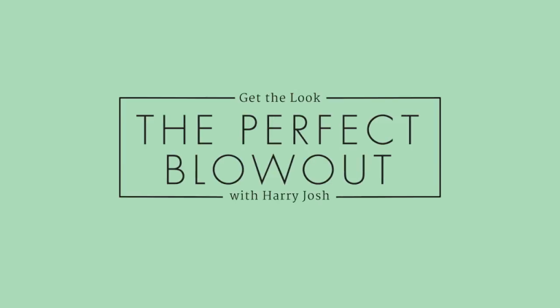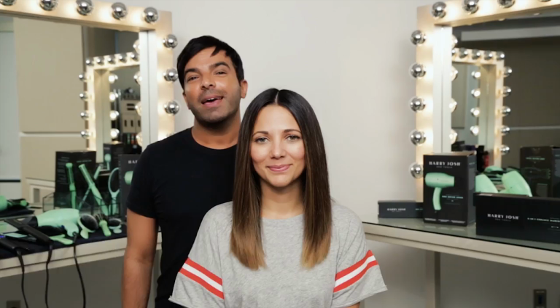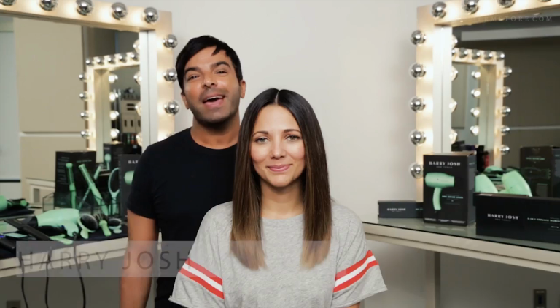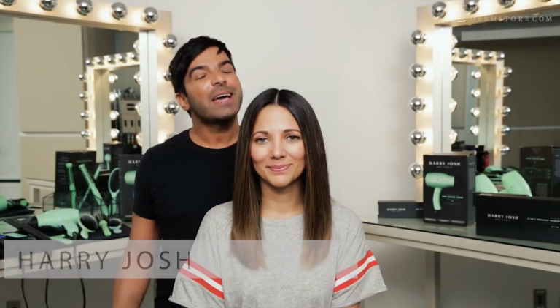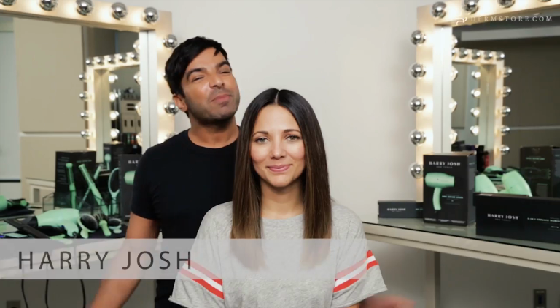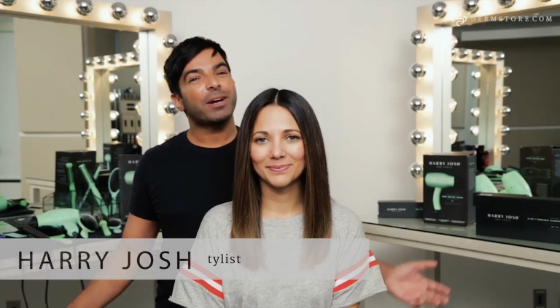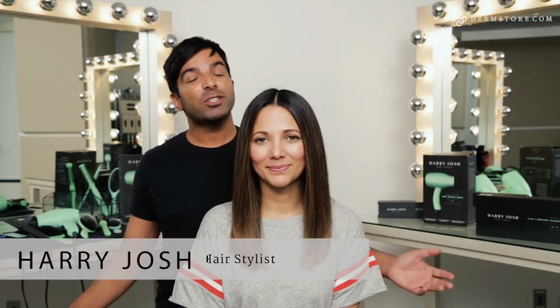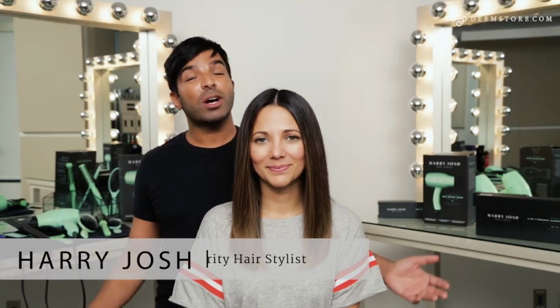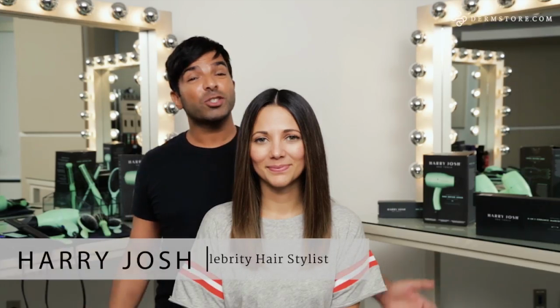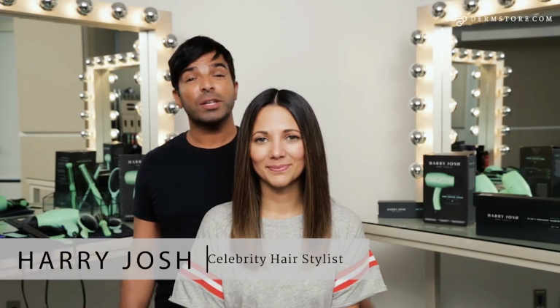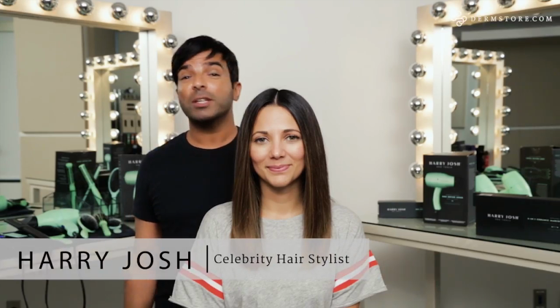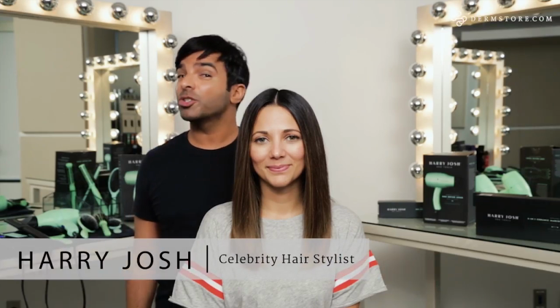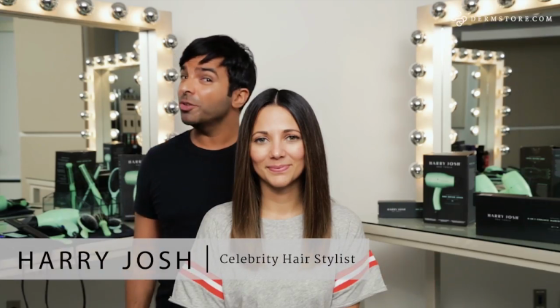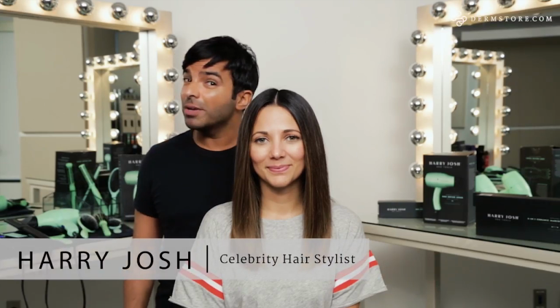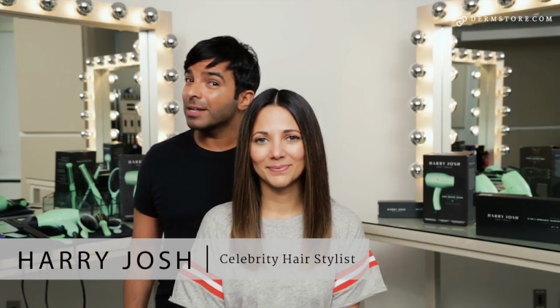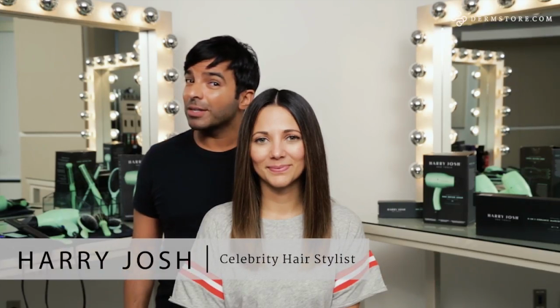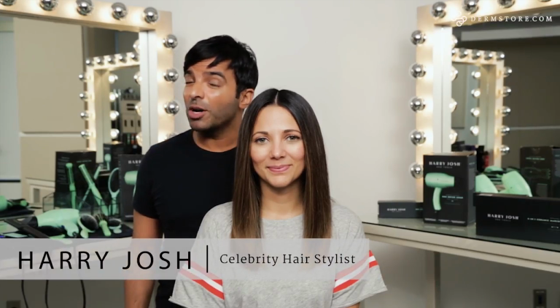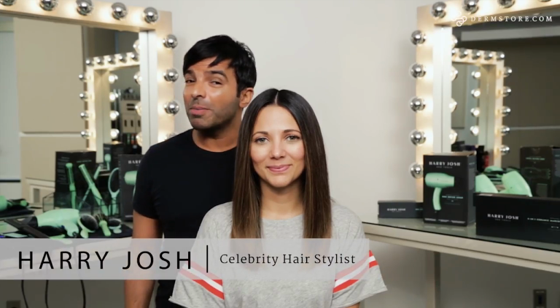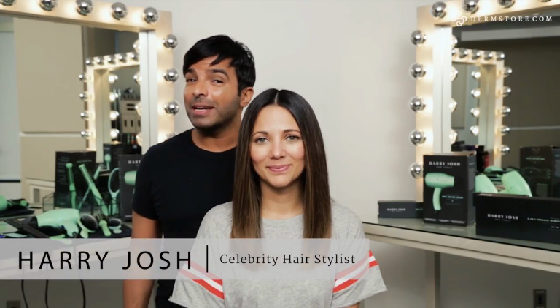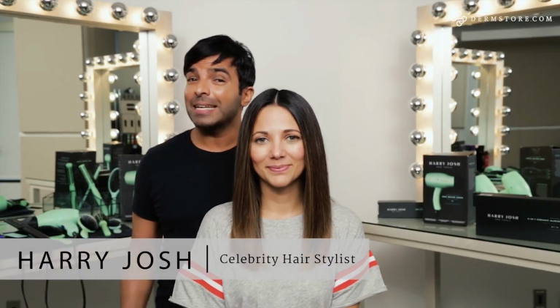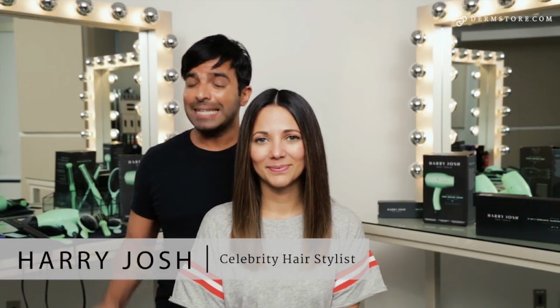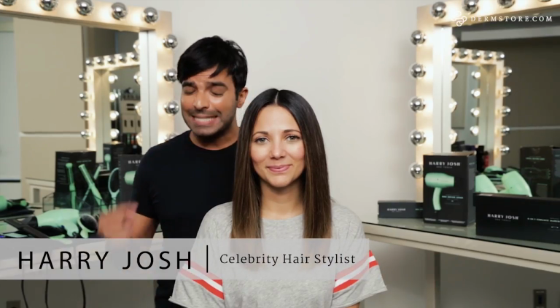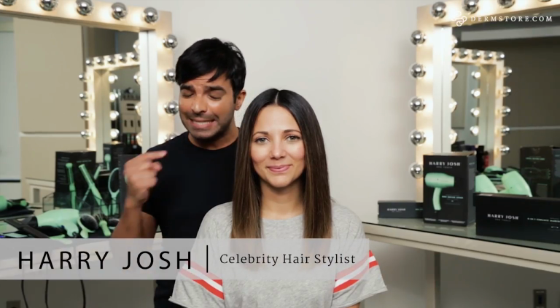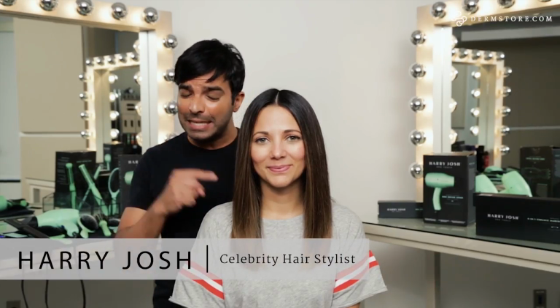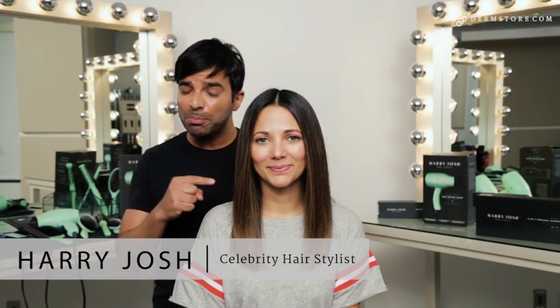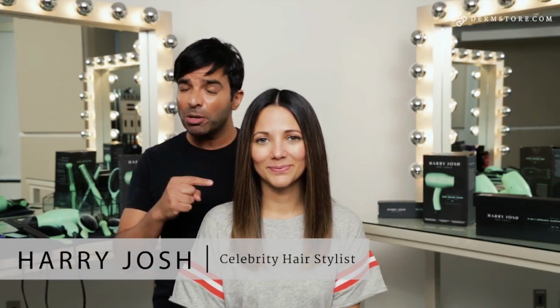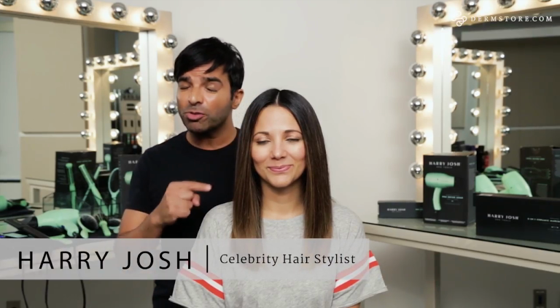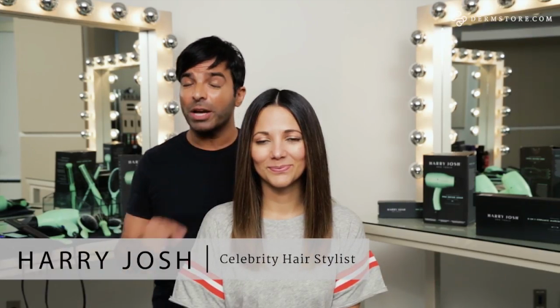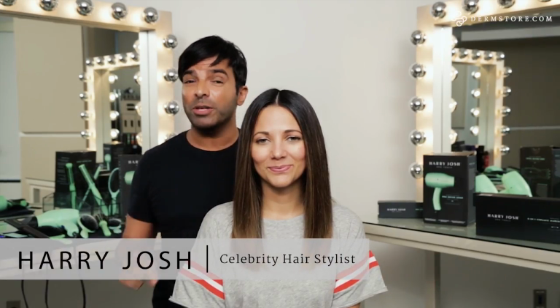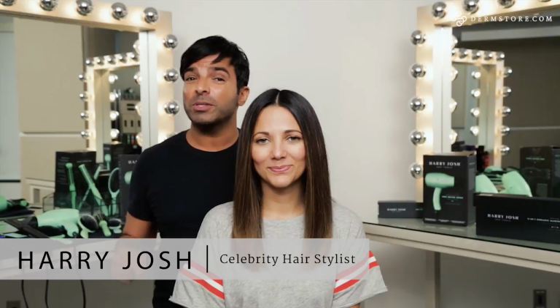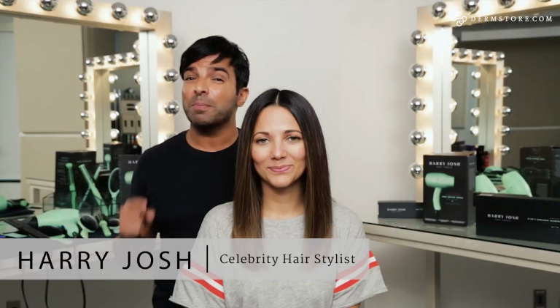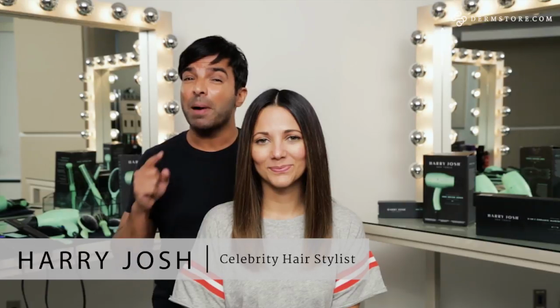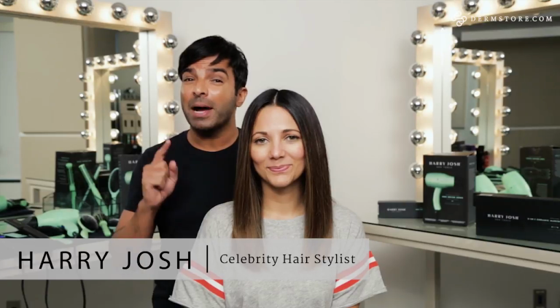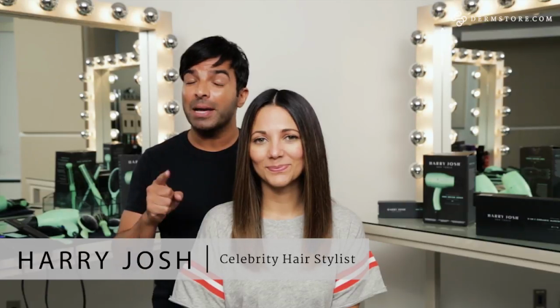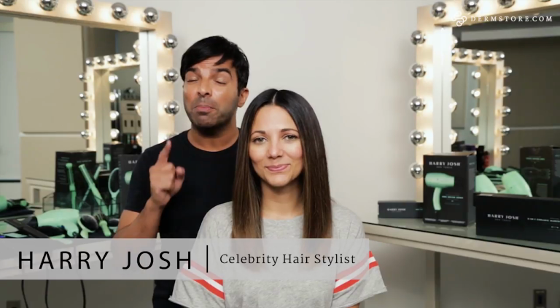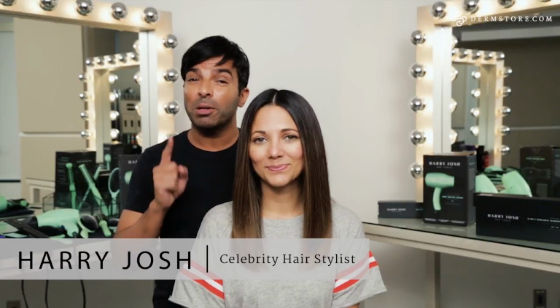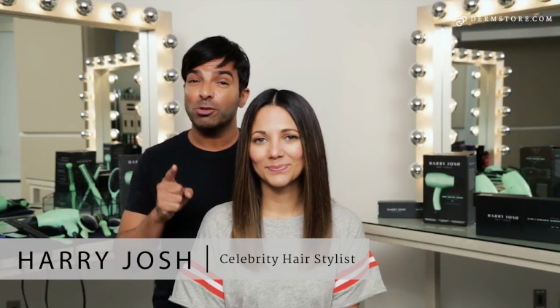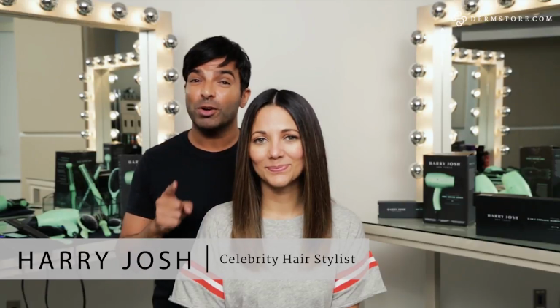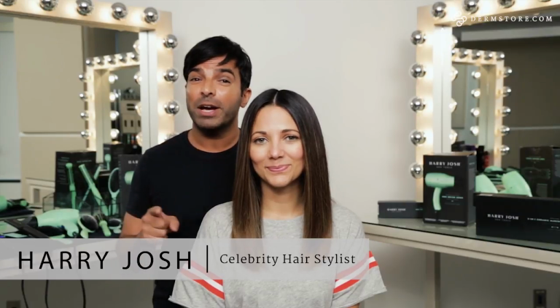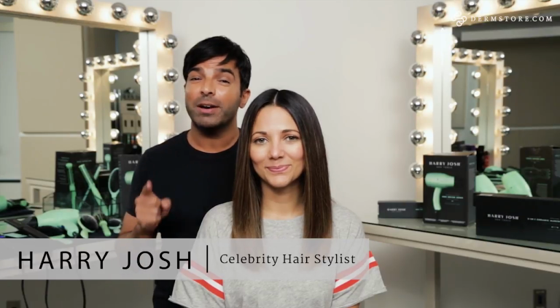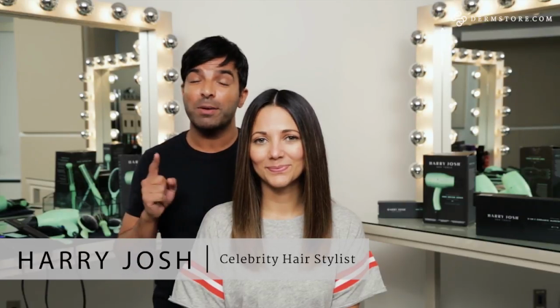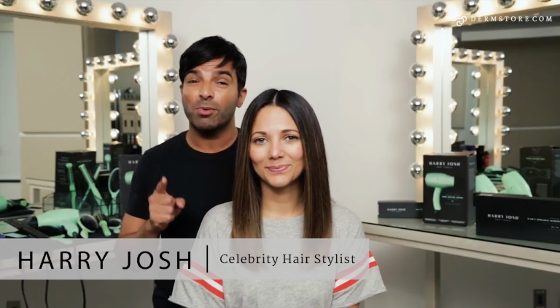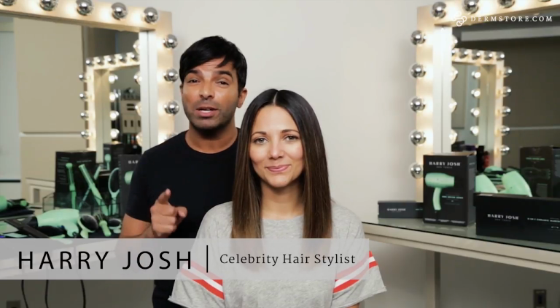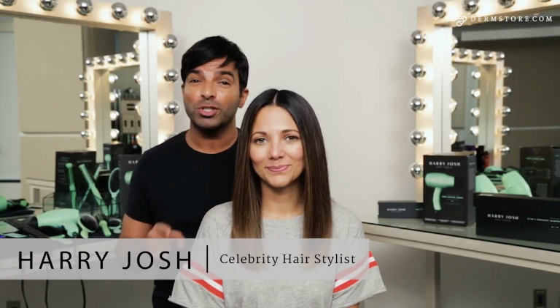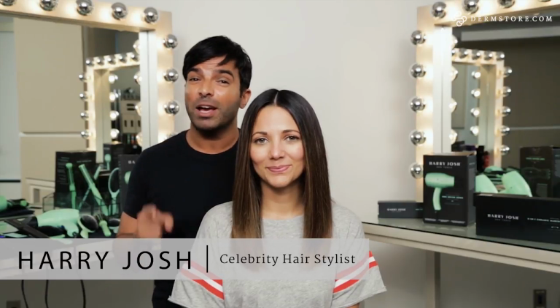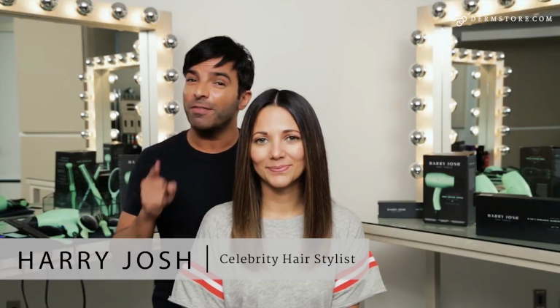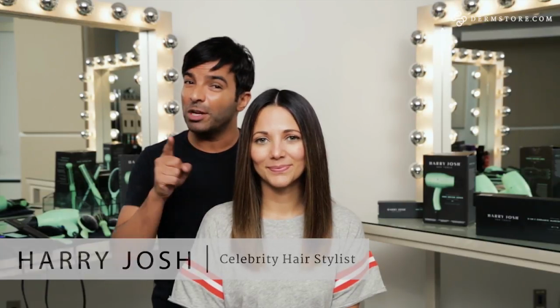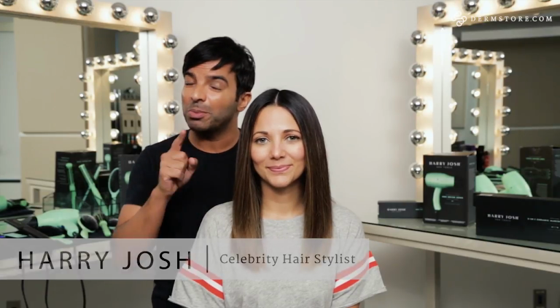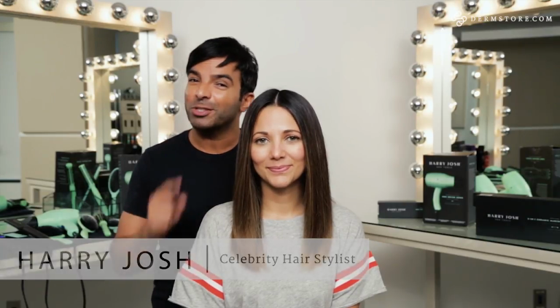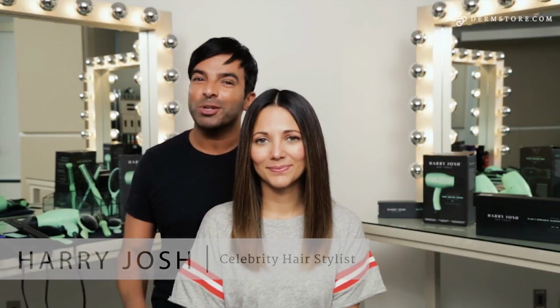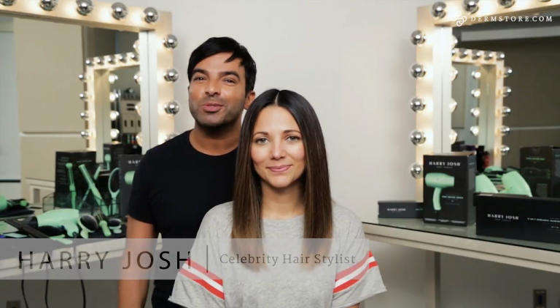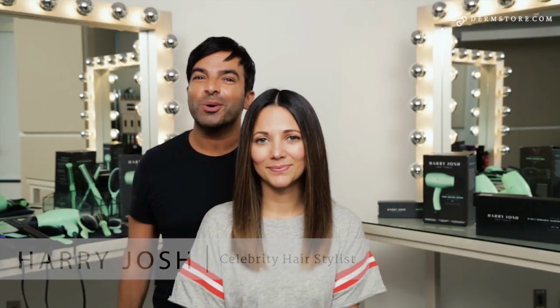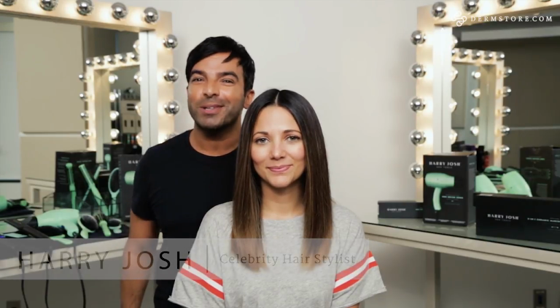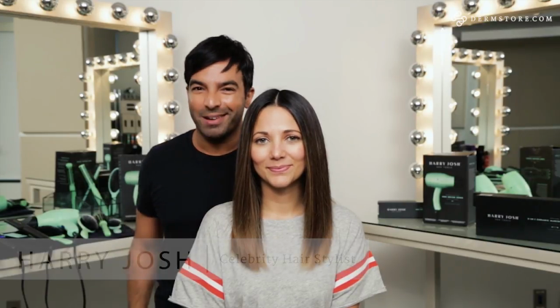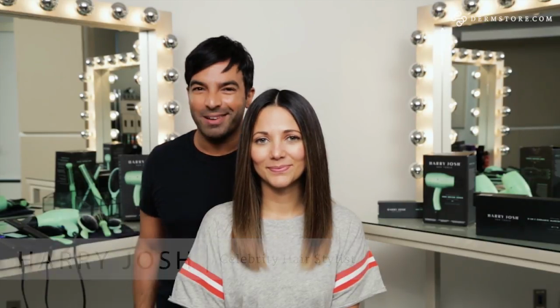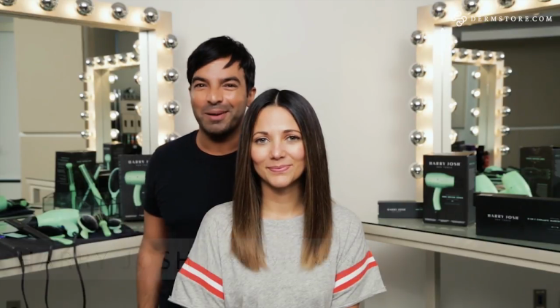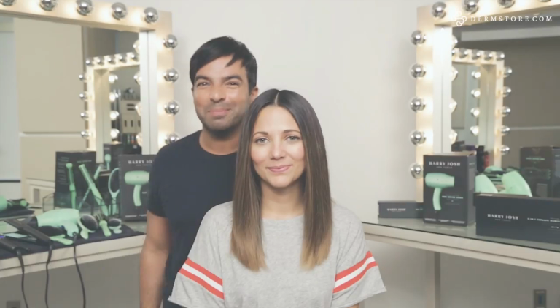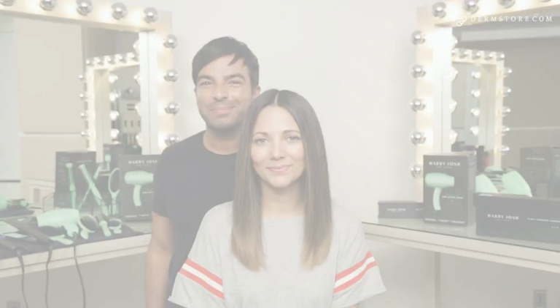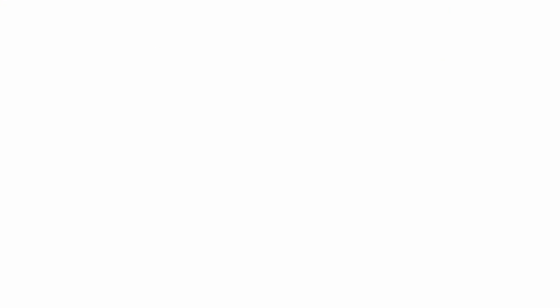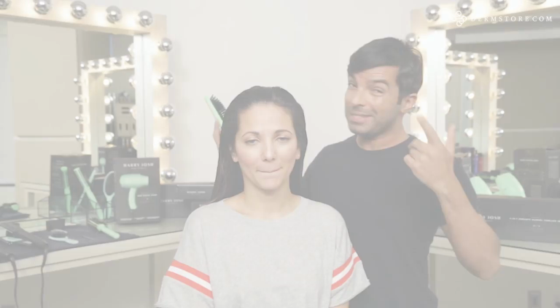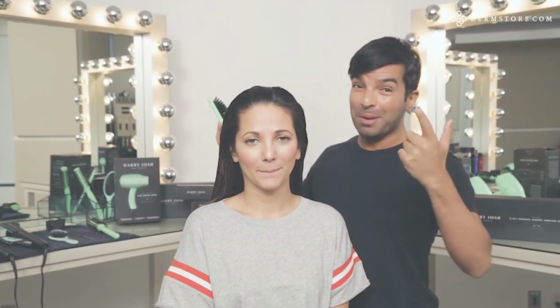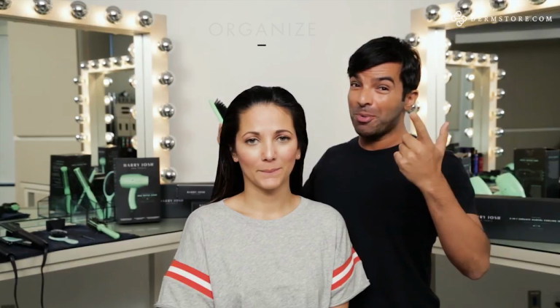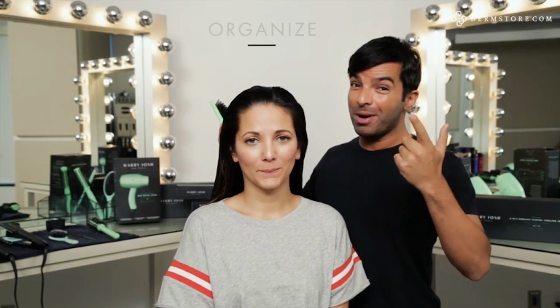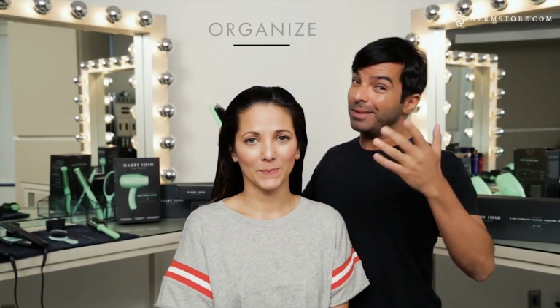Hey, I'm Harry Josh. I'm going to show you guys at home how to get a sleek blow-dry using my blow-dryer and brush available at dermstore.com. Step one: brushing your hair.